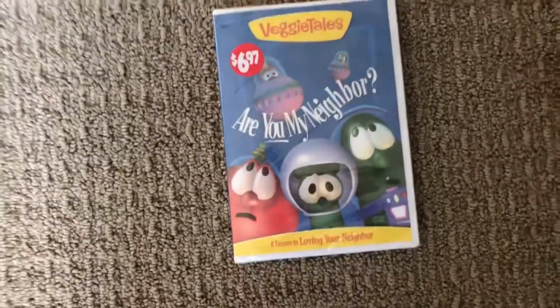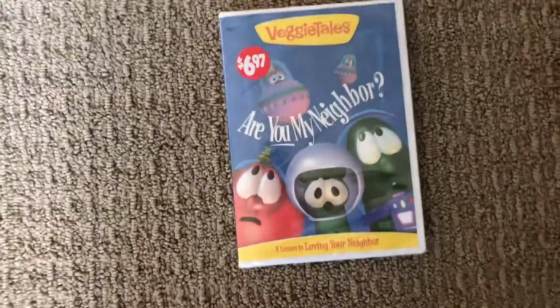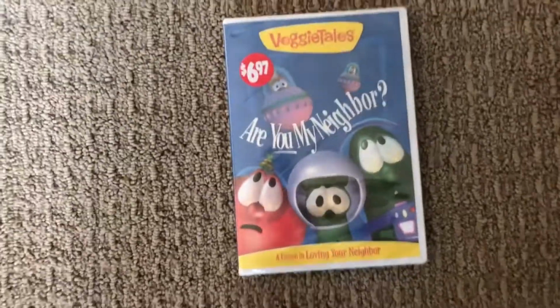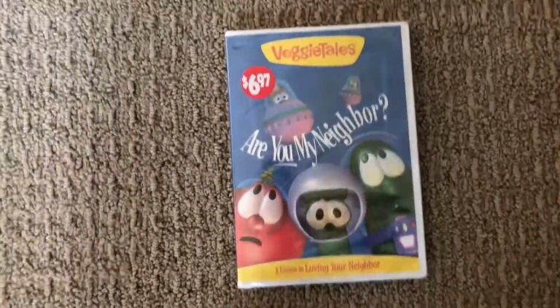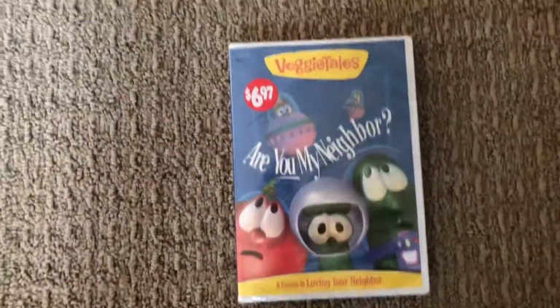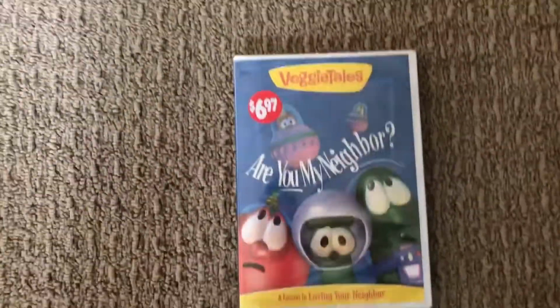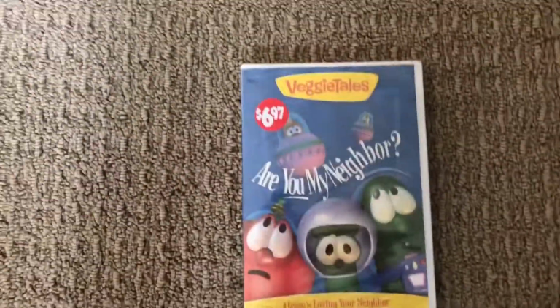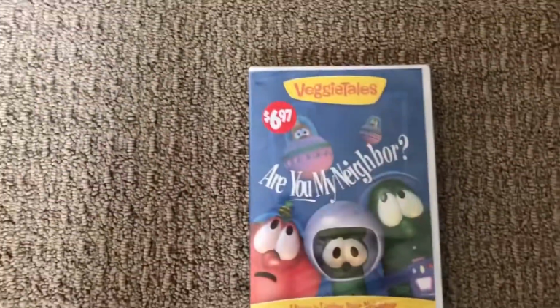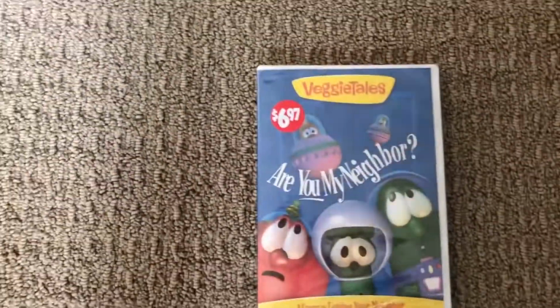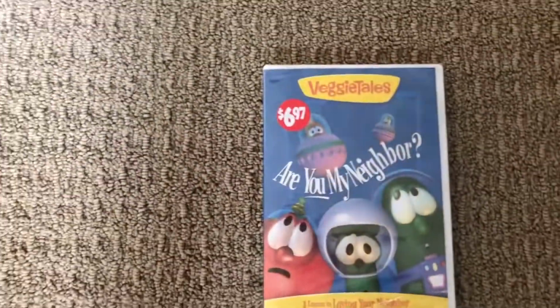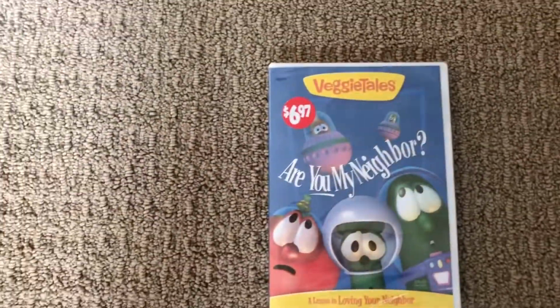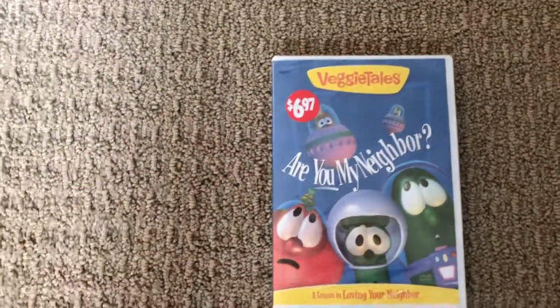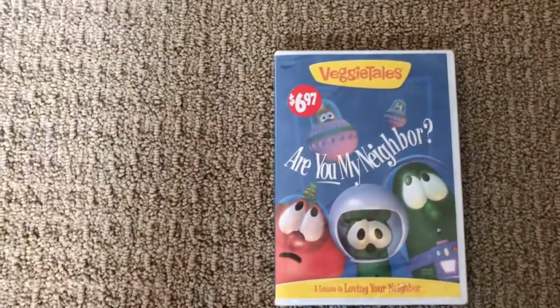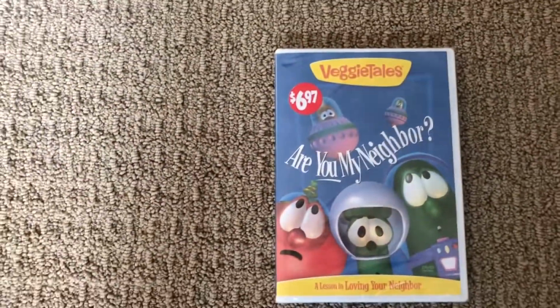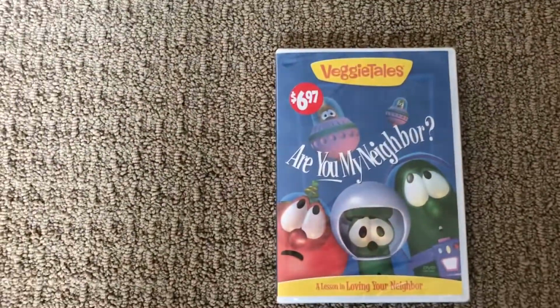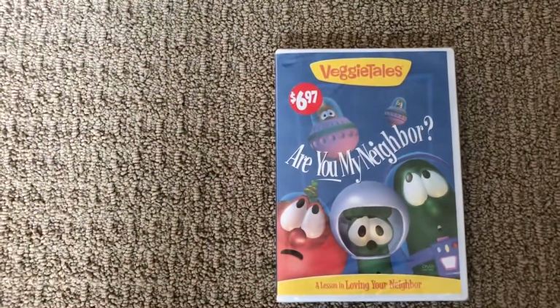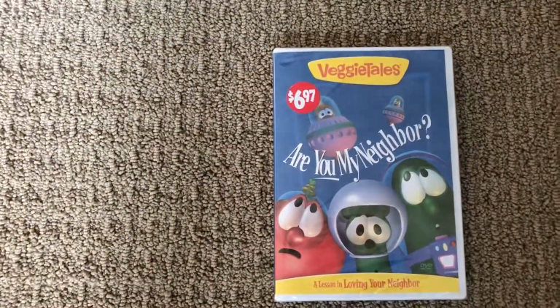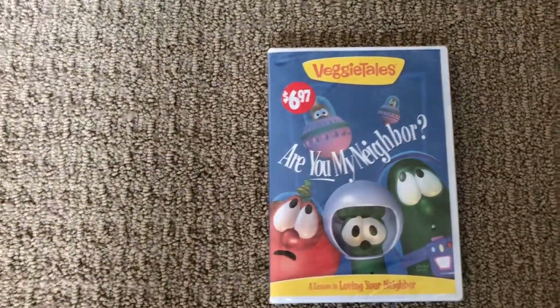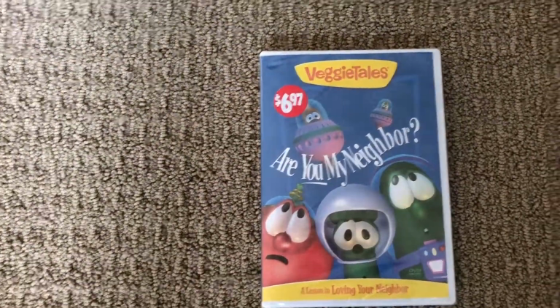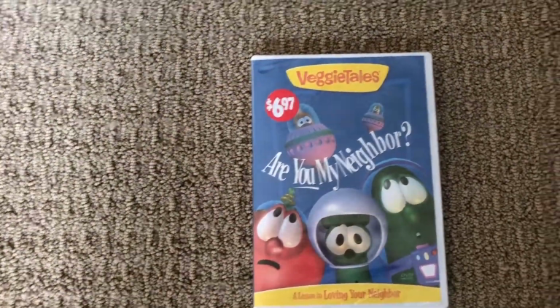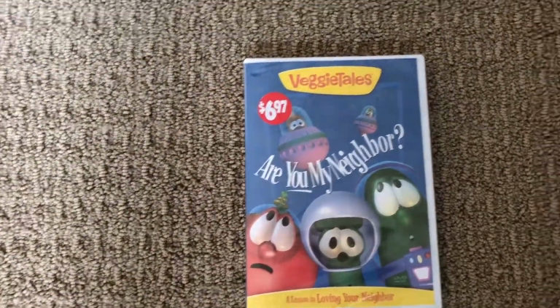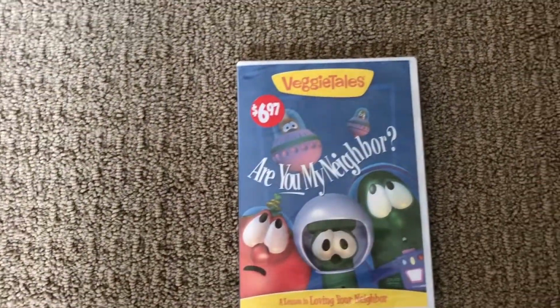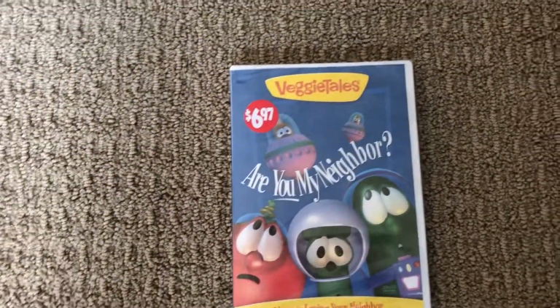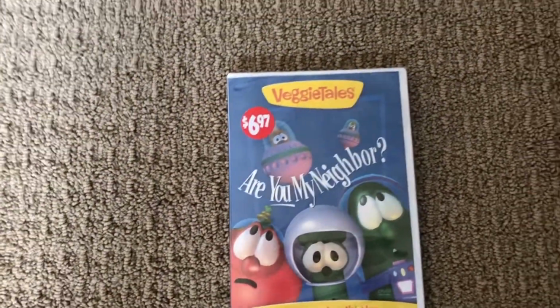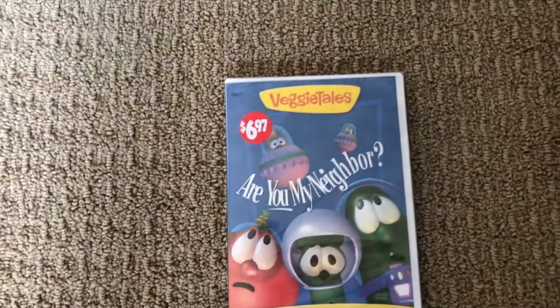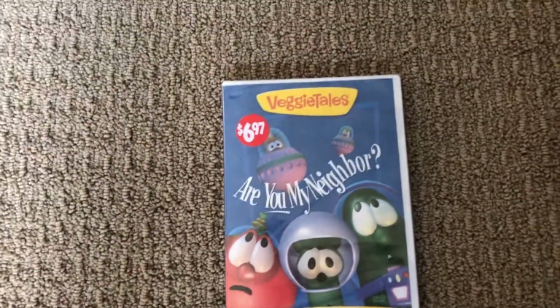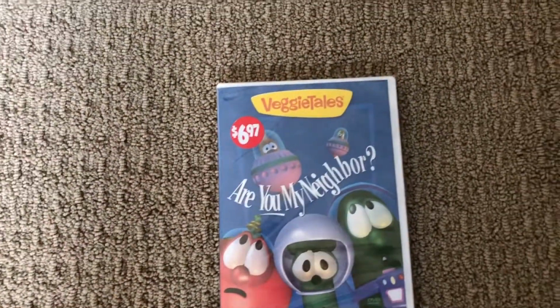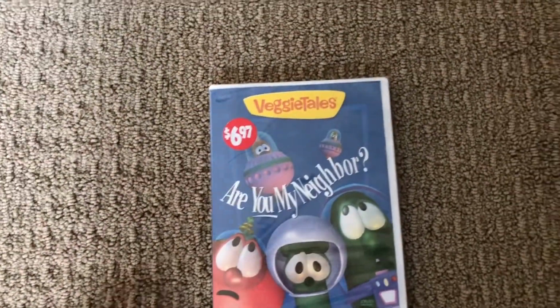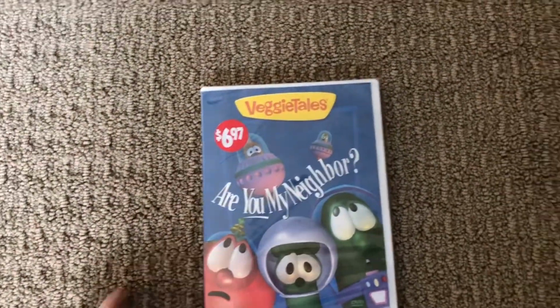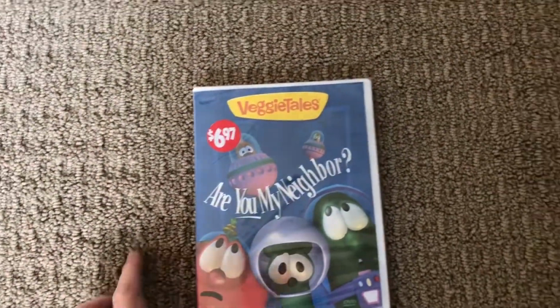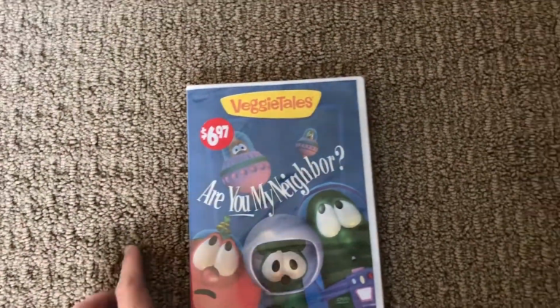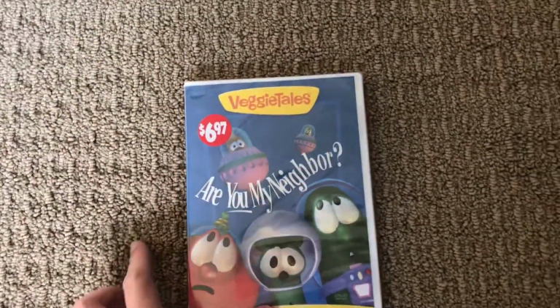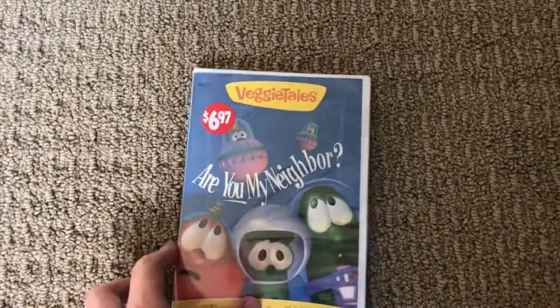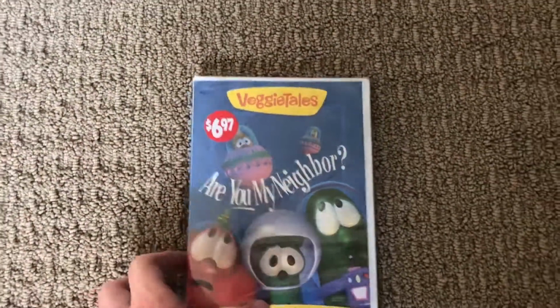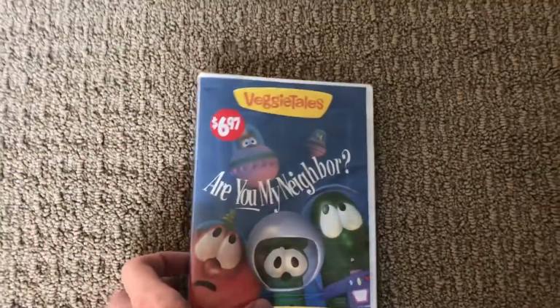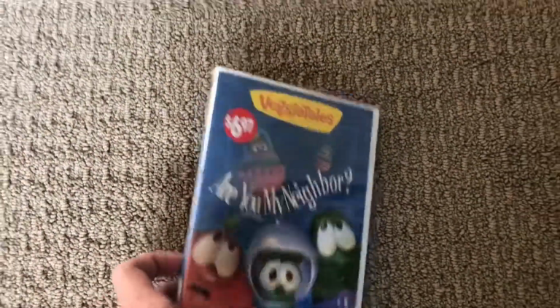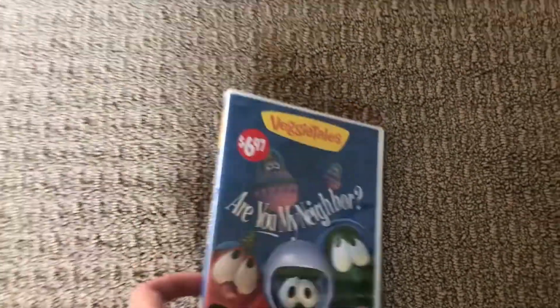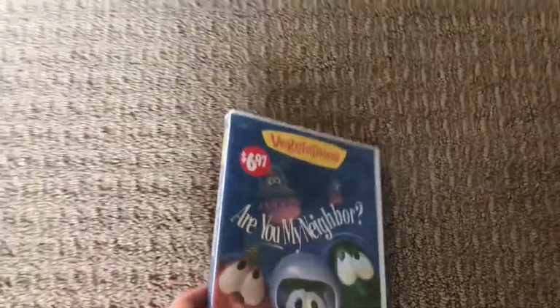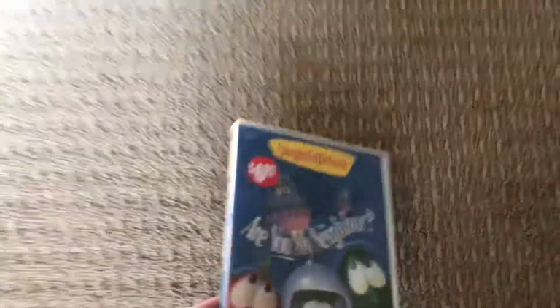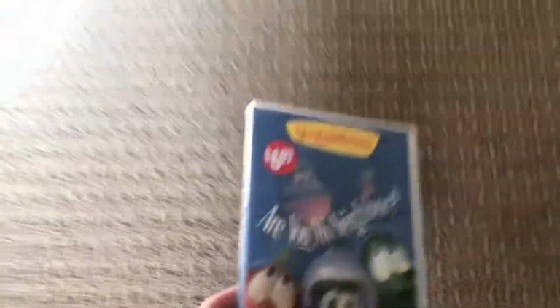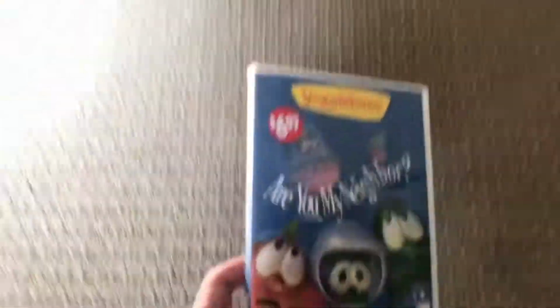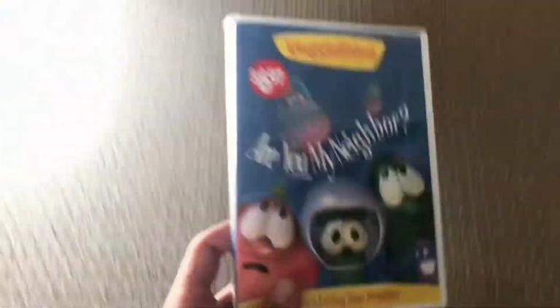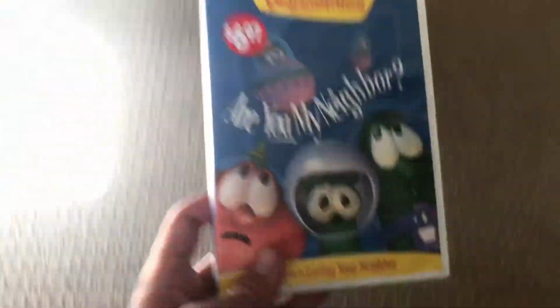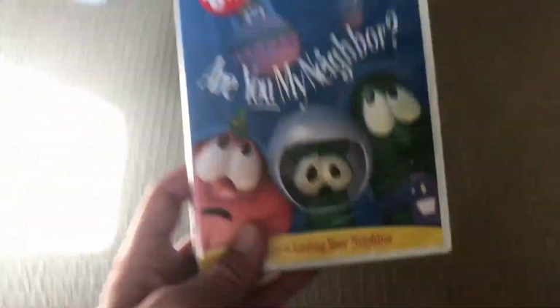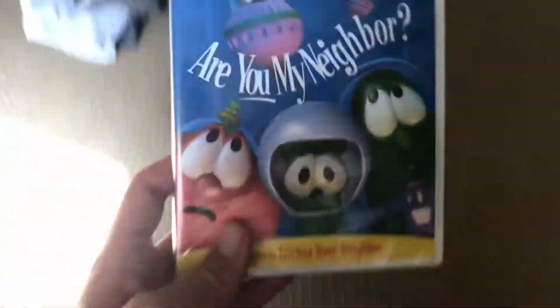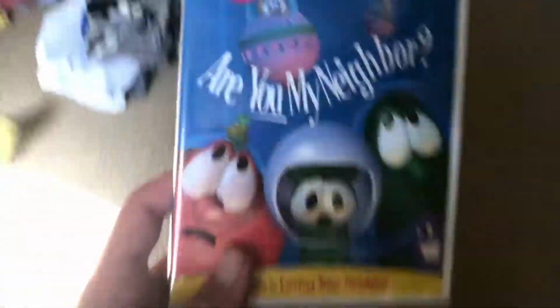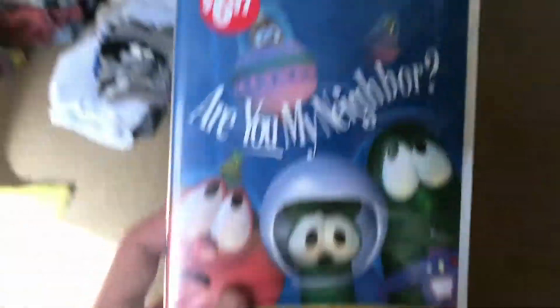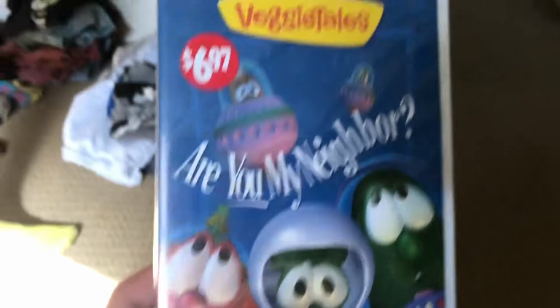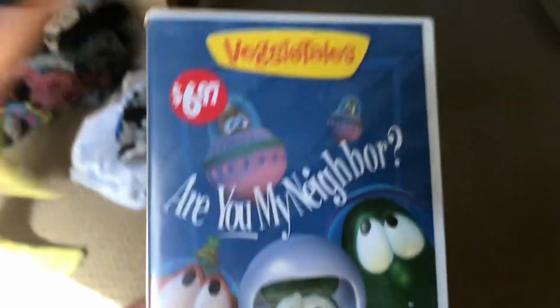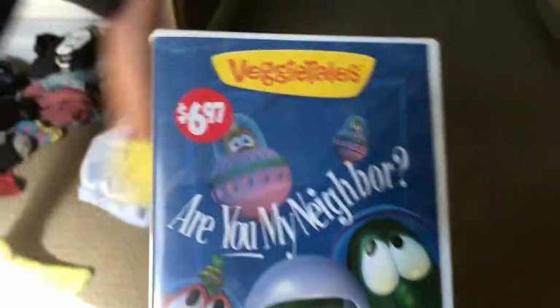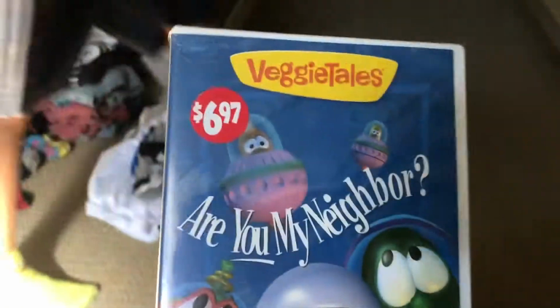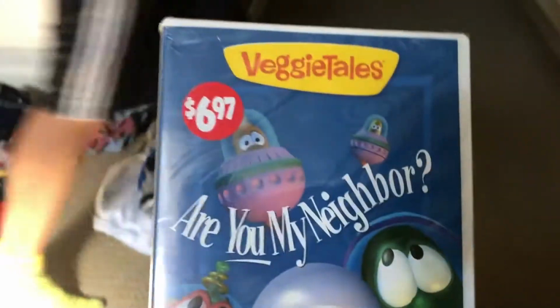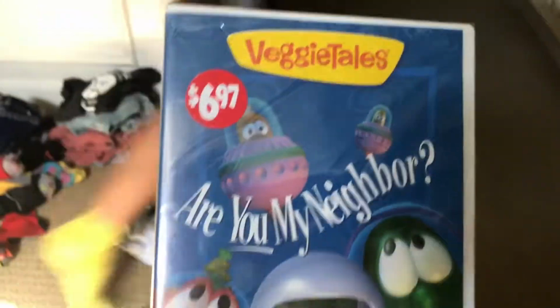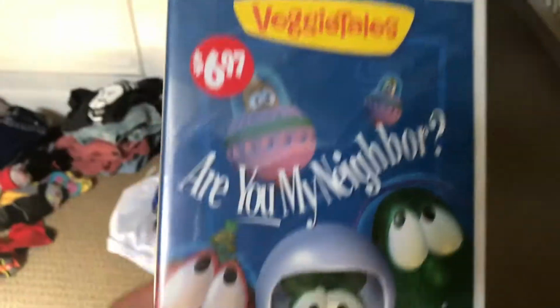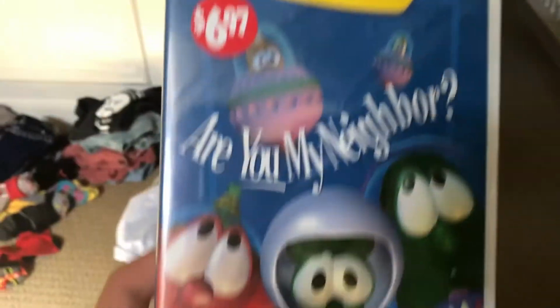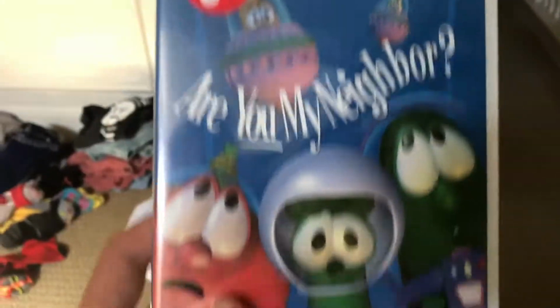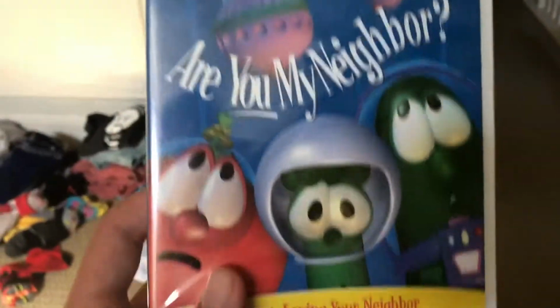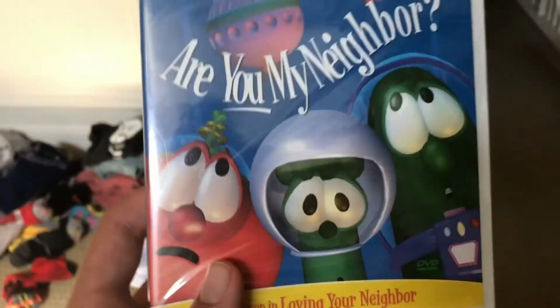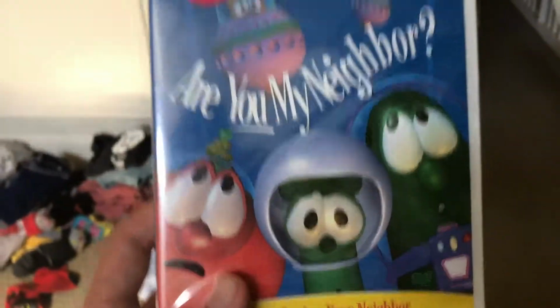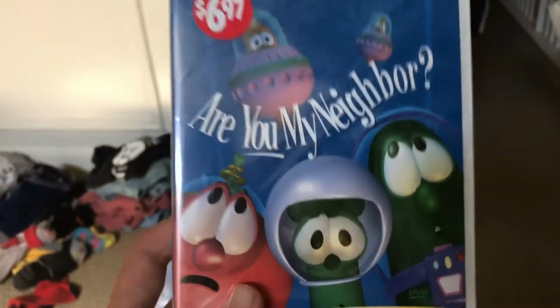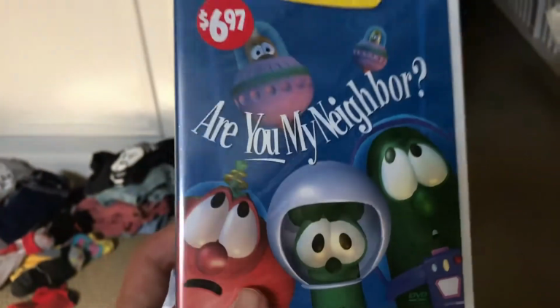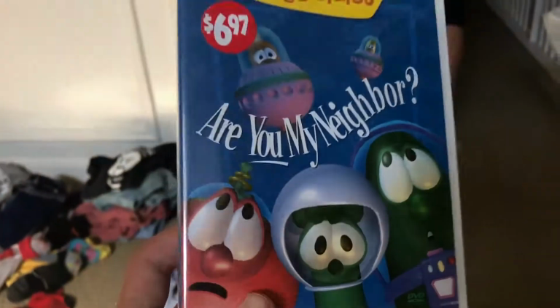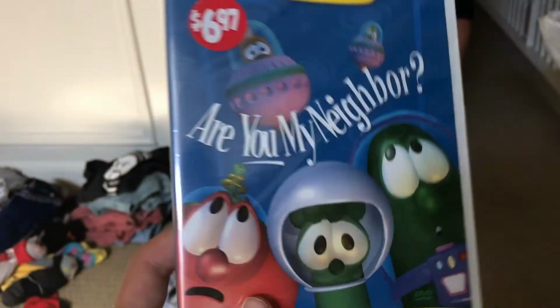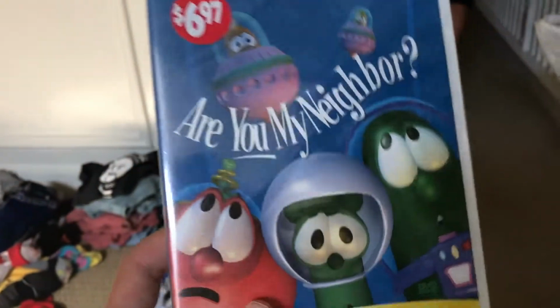What up YouTube, I am back with another unboxing of VeggieTales Are You My Neighbor.